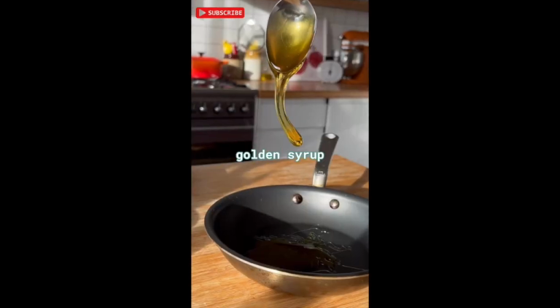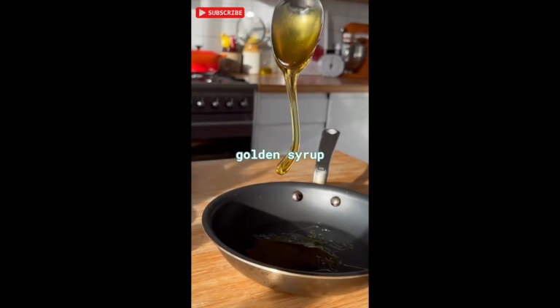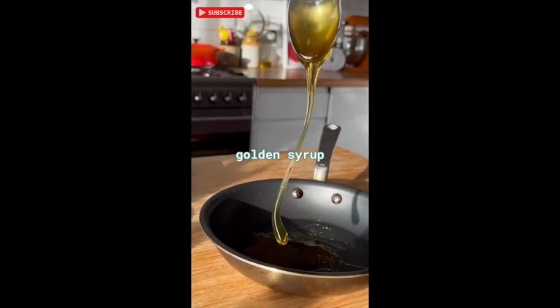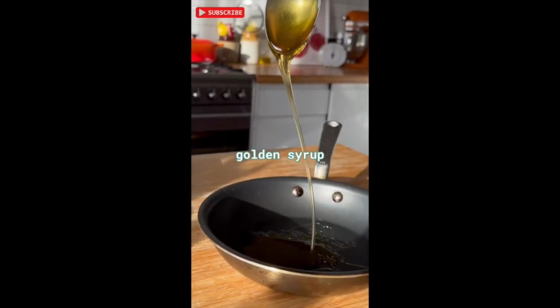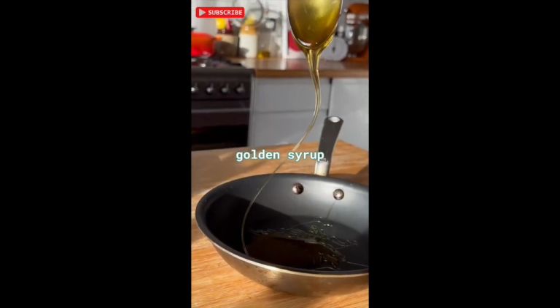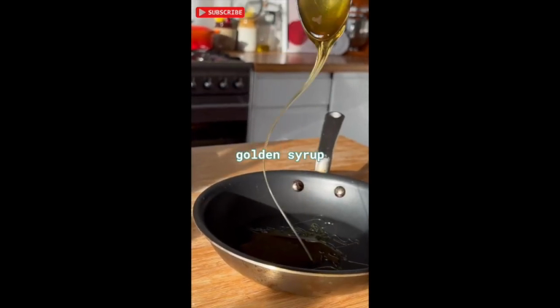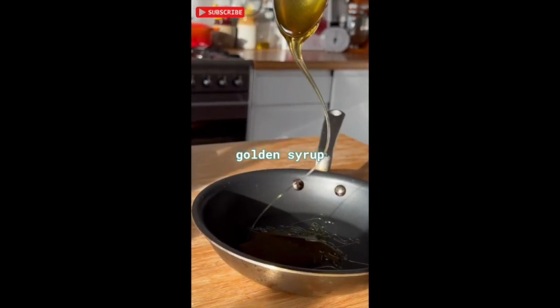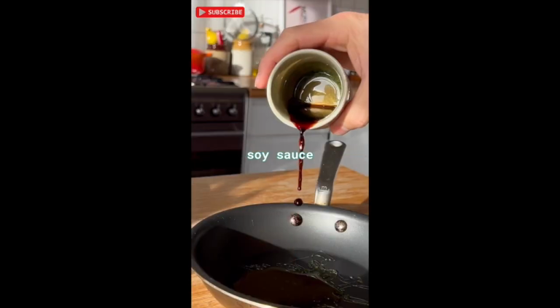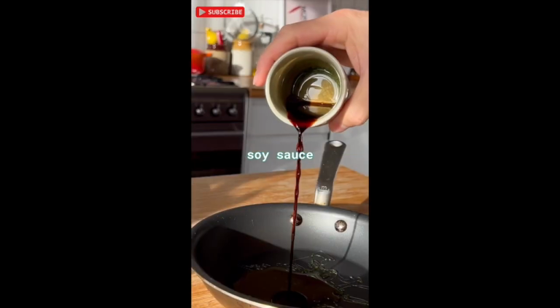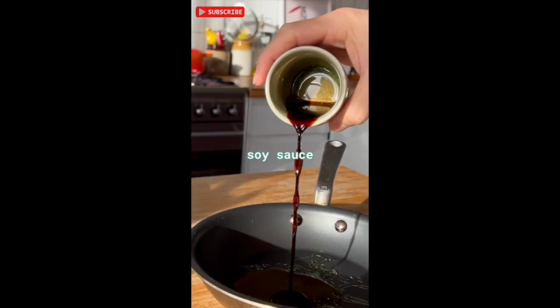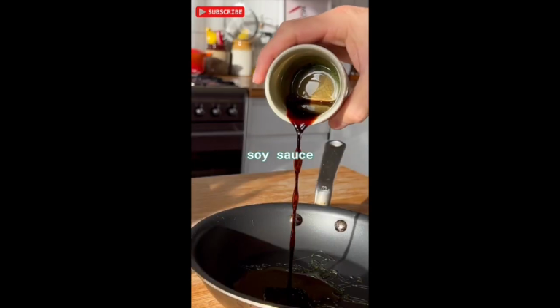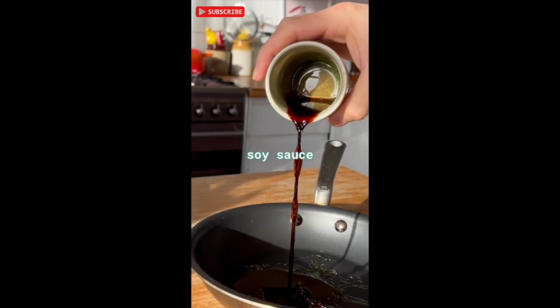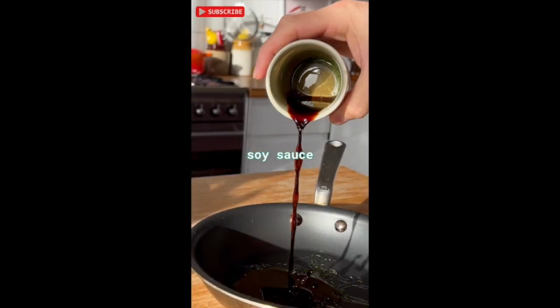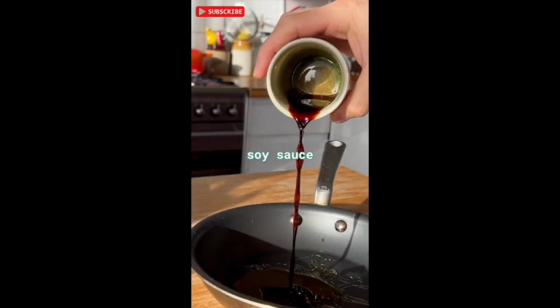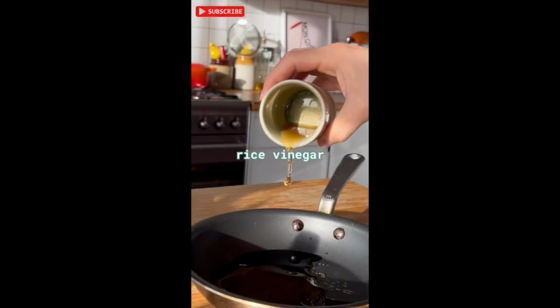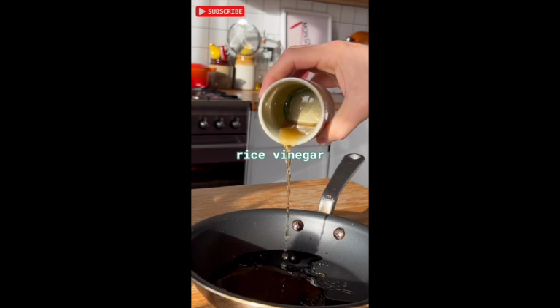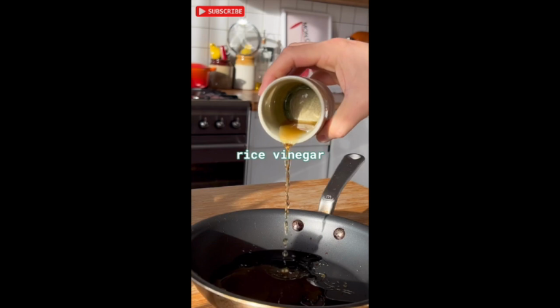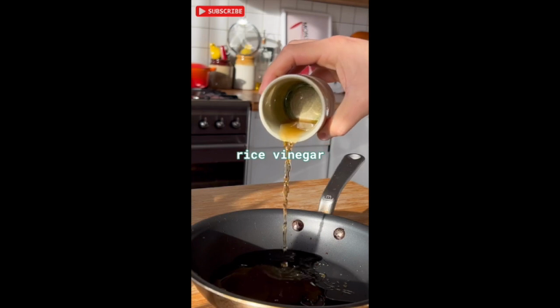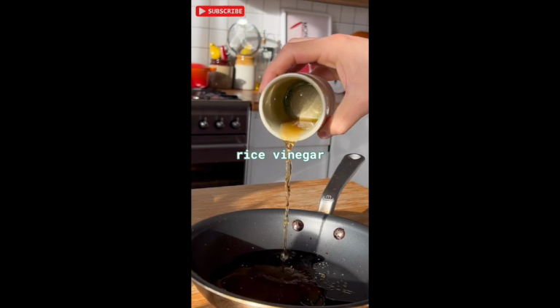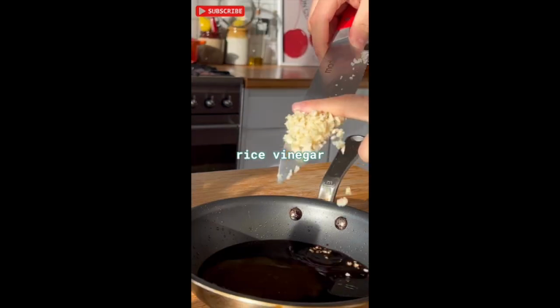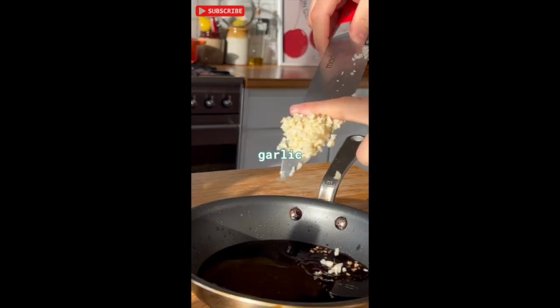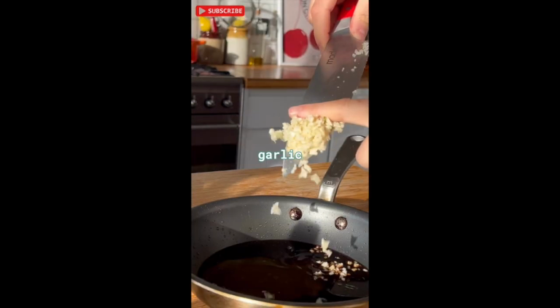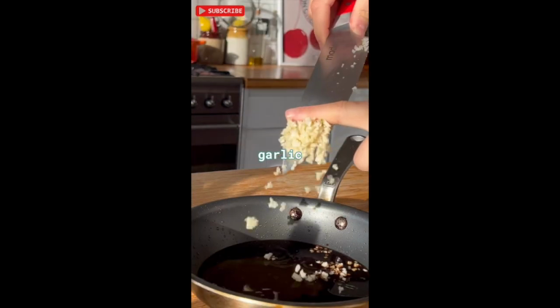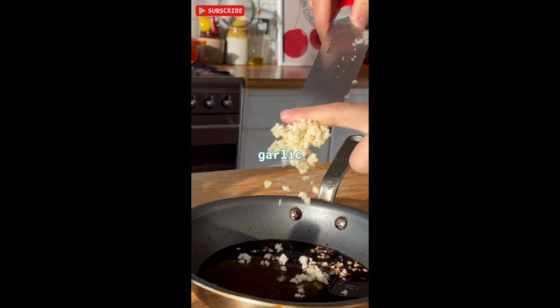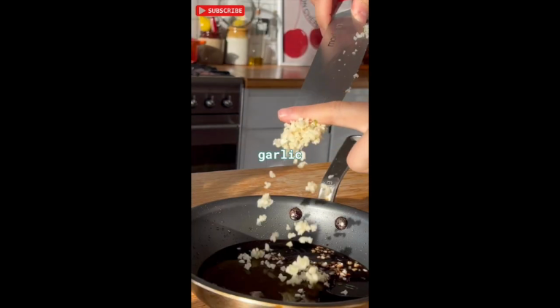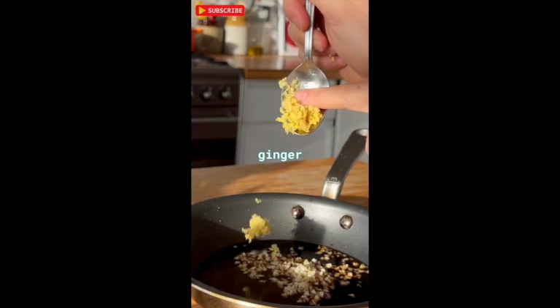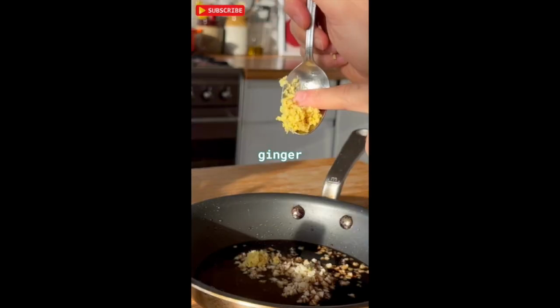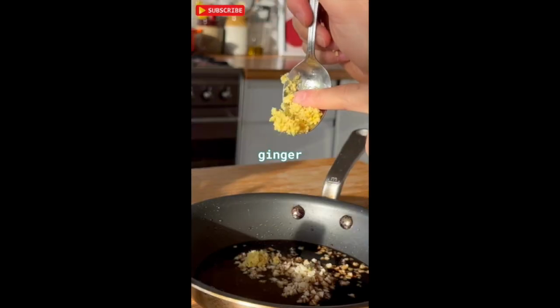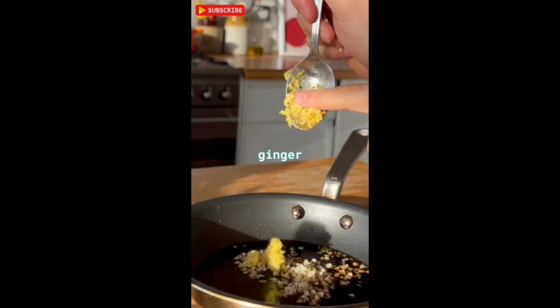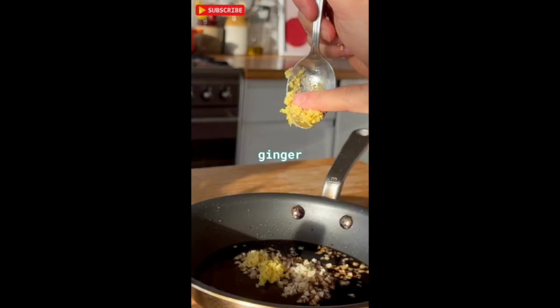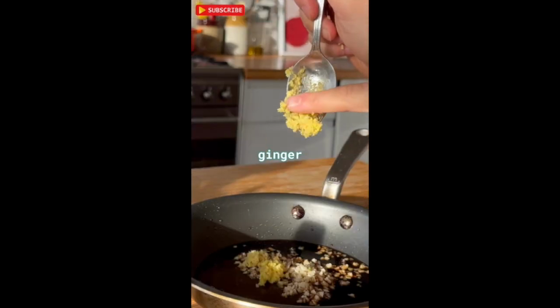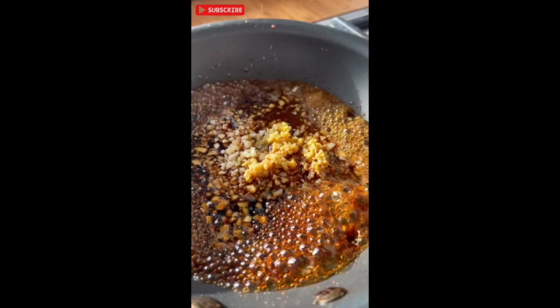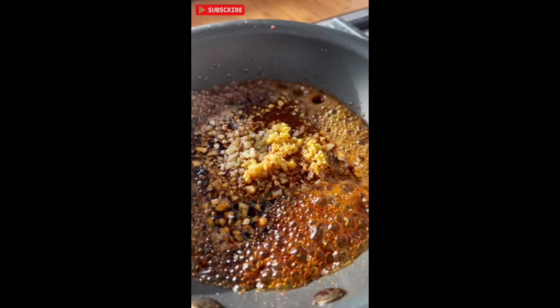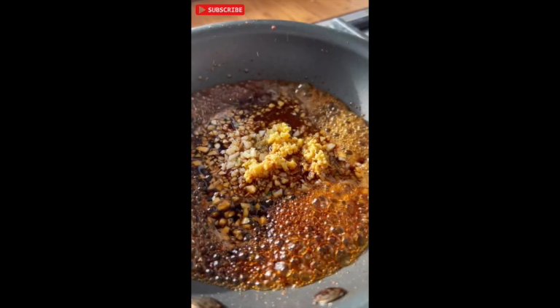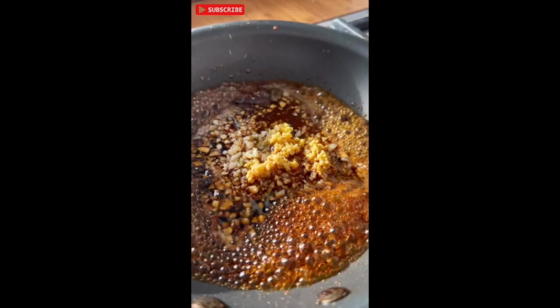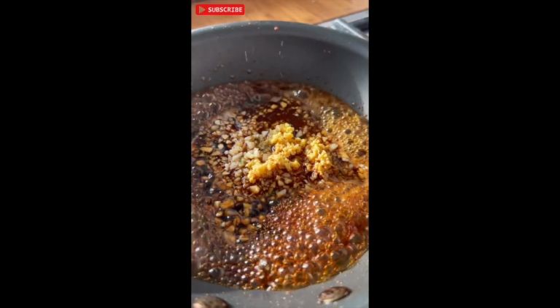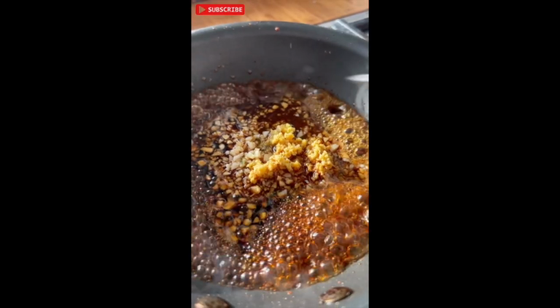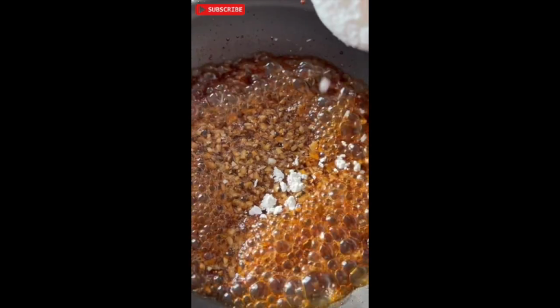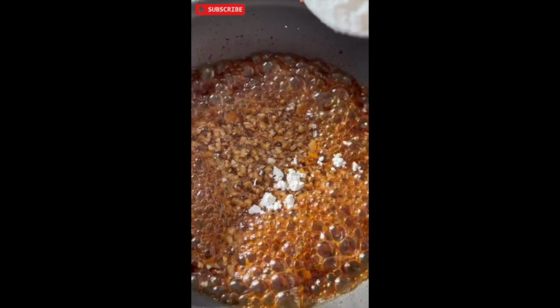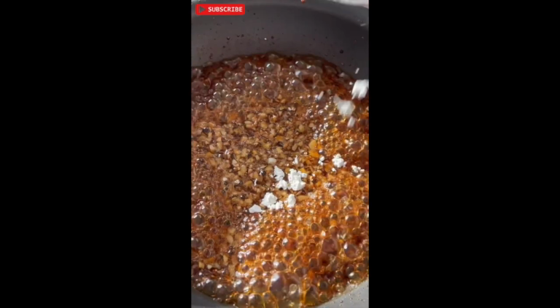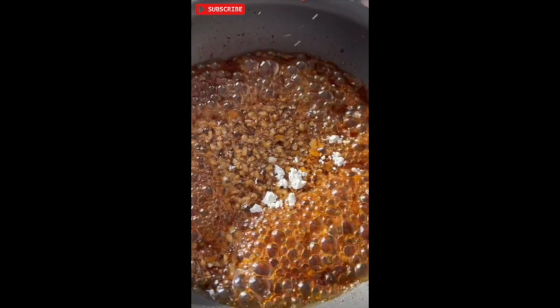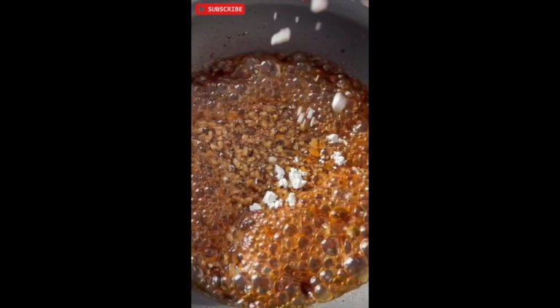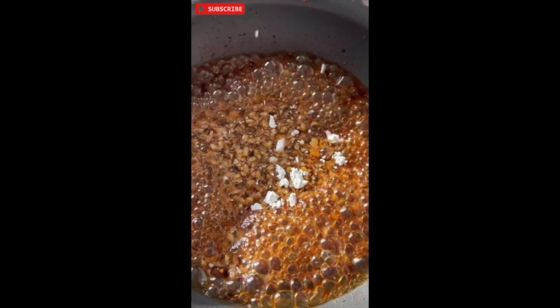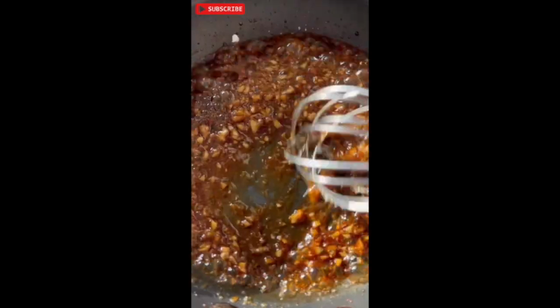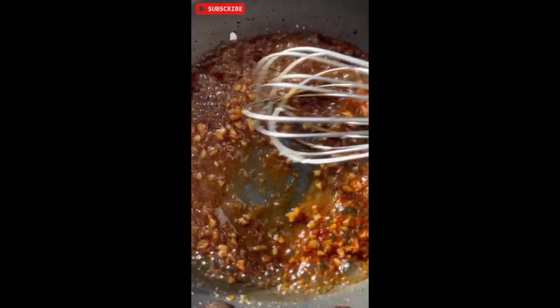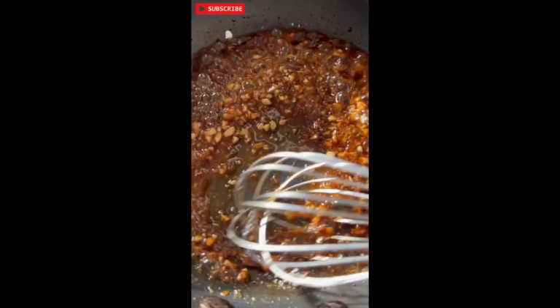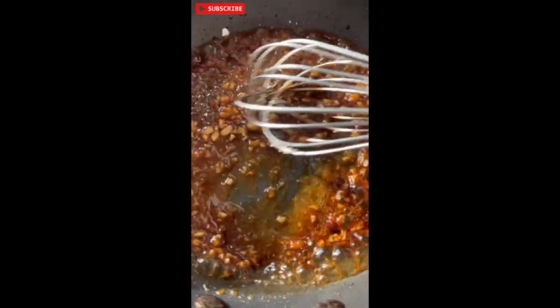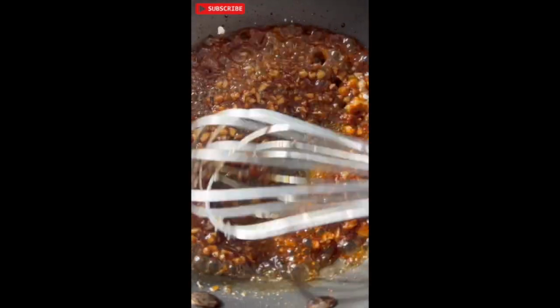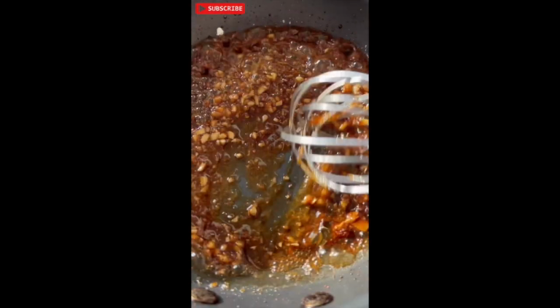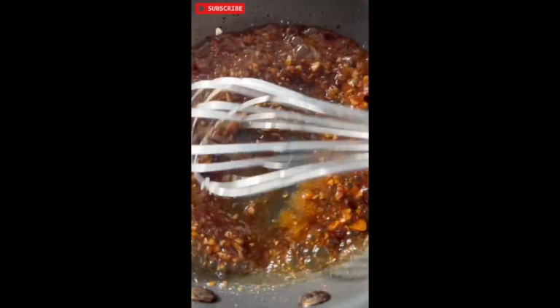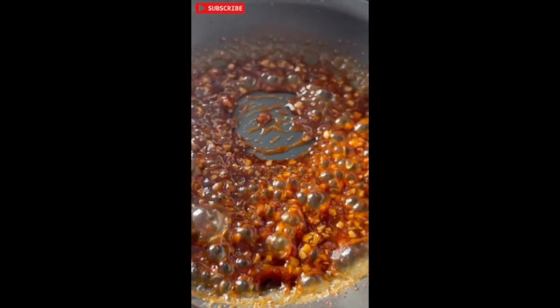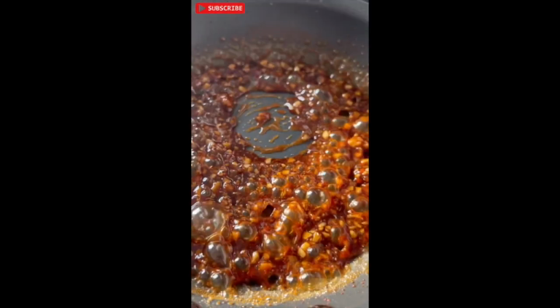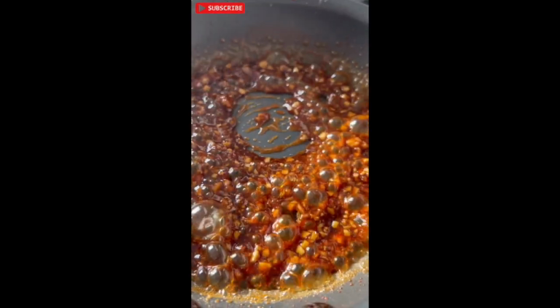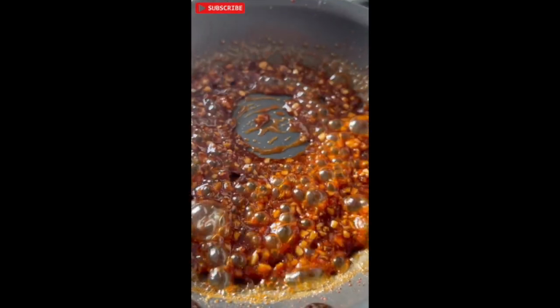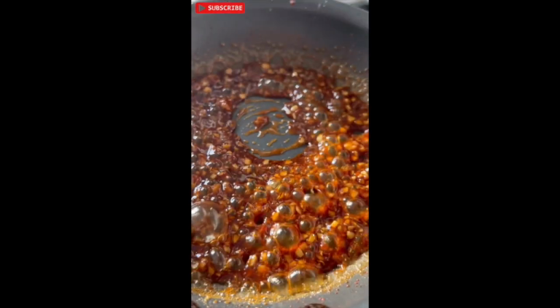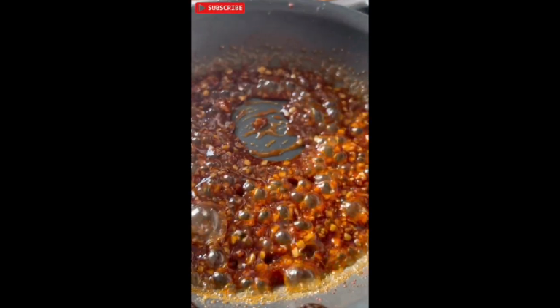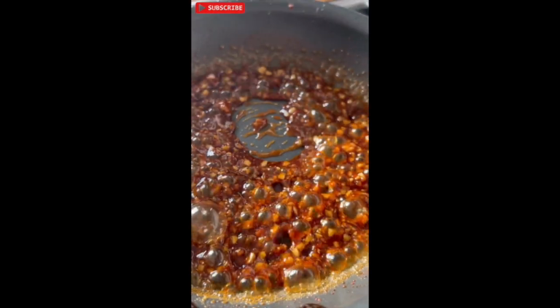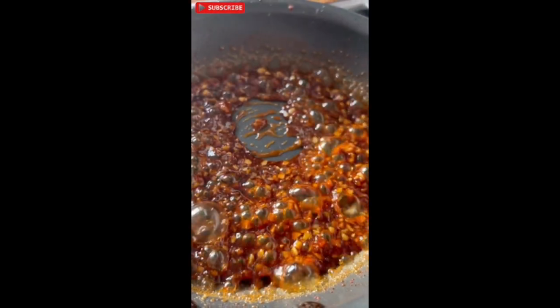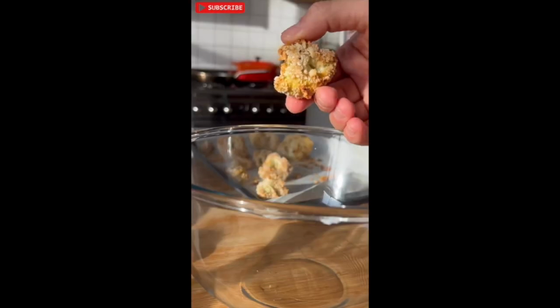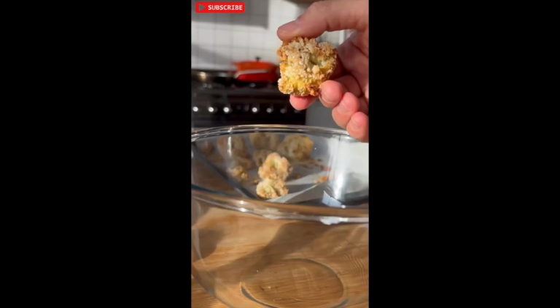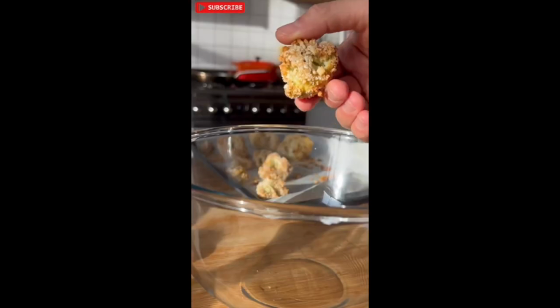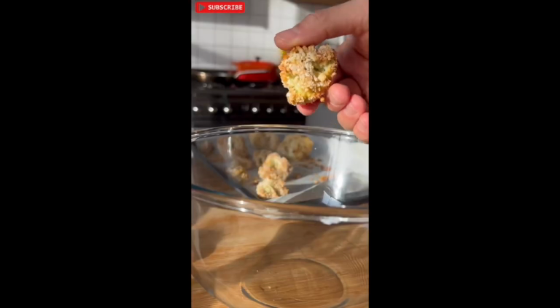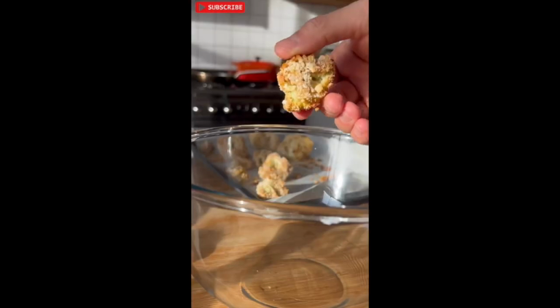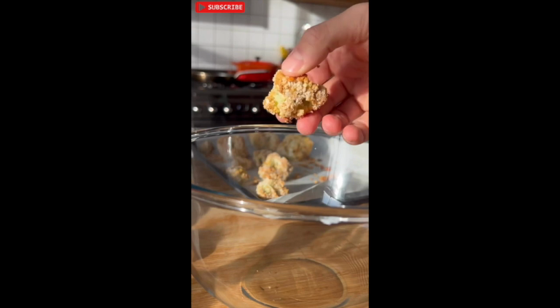Next, golden syrup, soy sauce, rice vinegar, garlic, ginger — simmer. Then add the cornstarch, whisk until combined, then remove from heat.